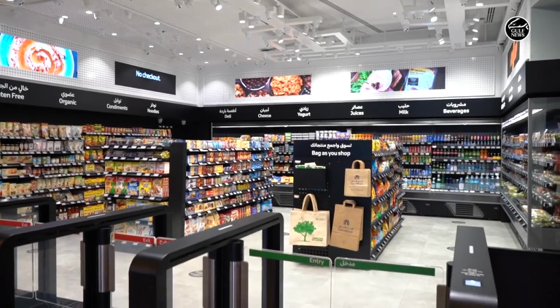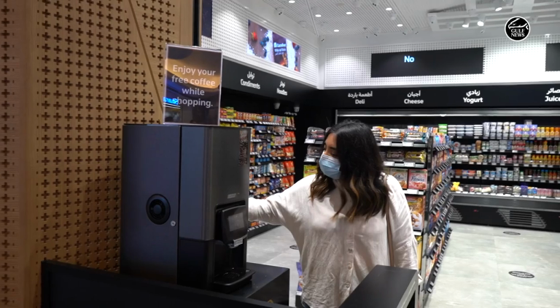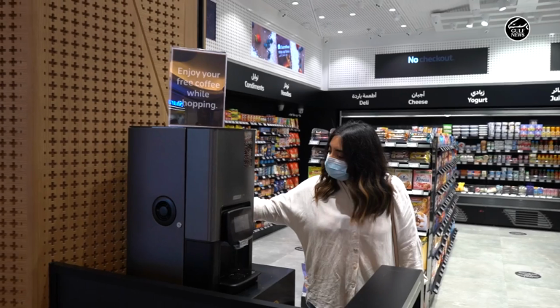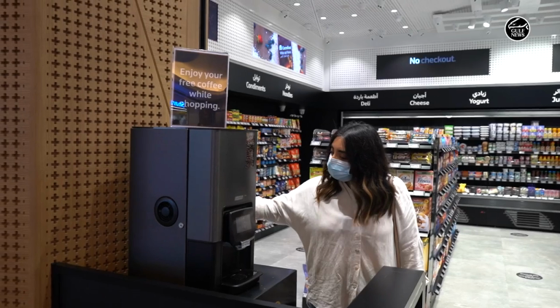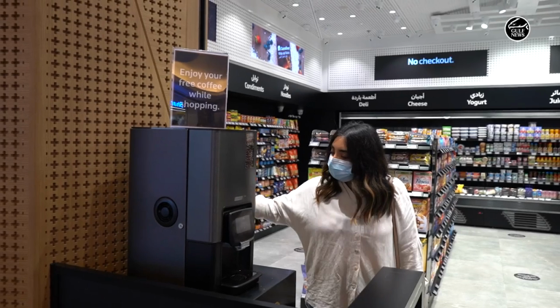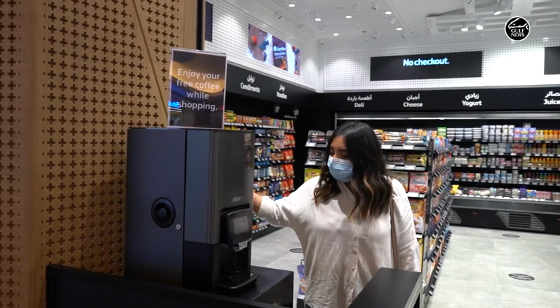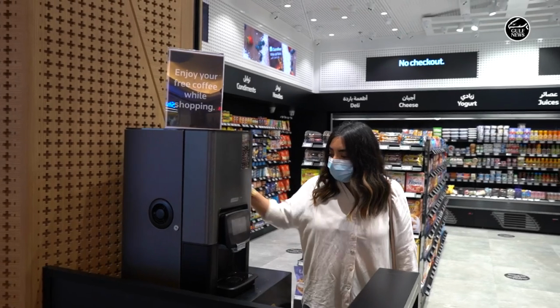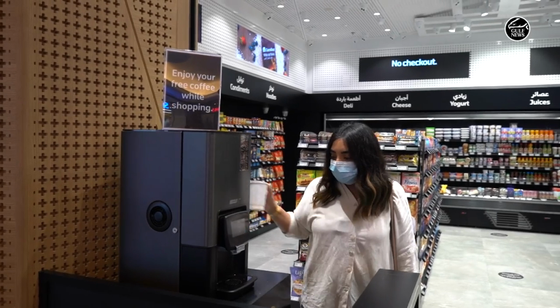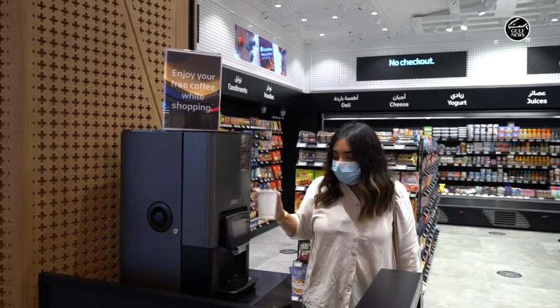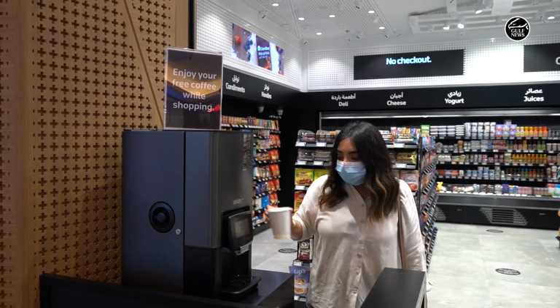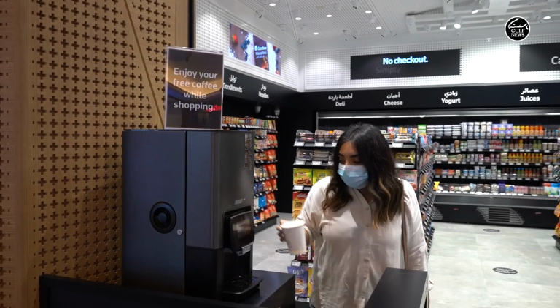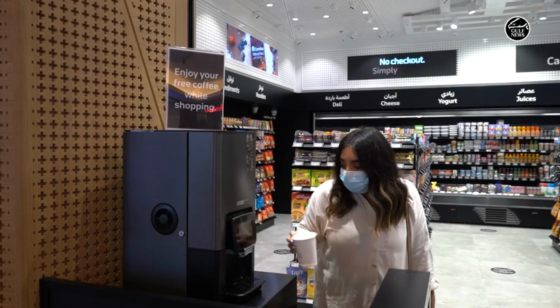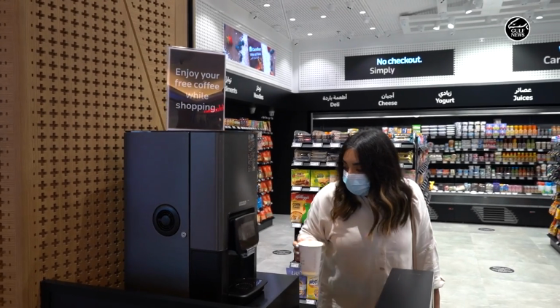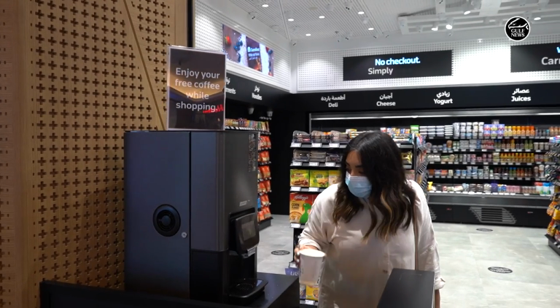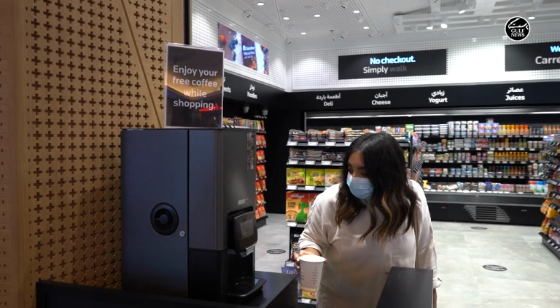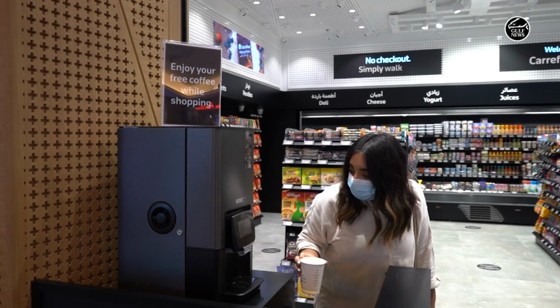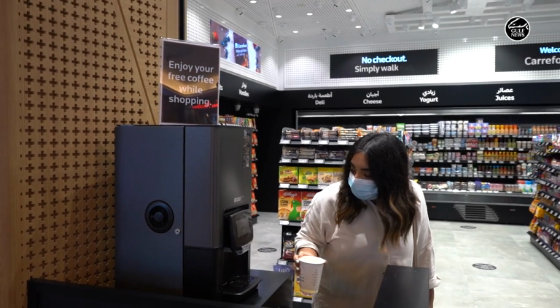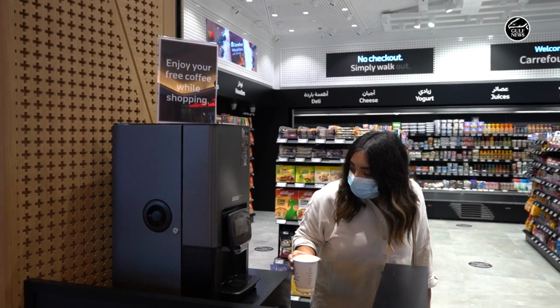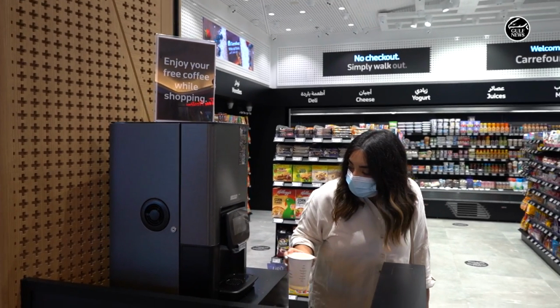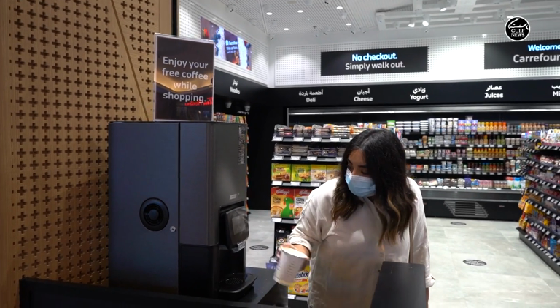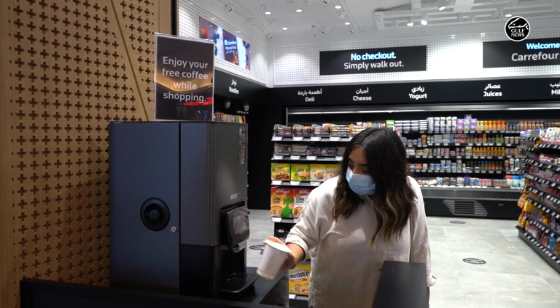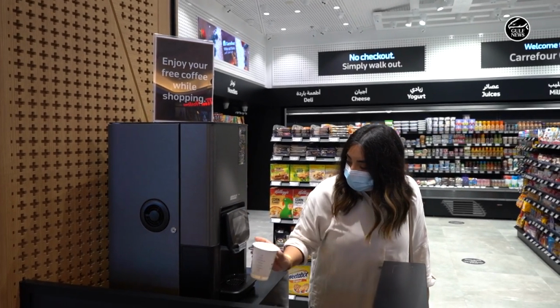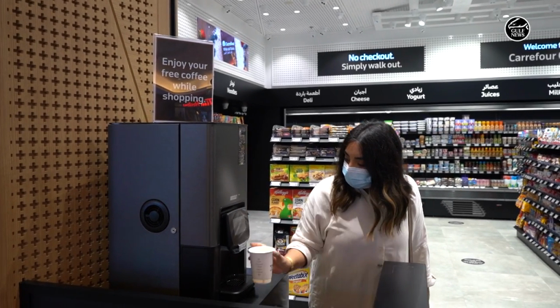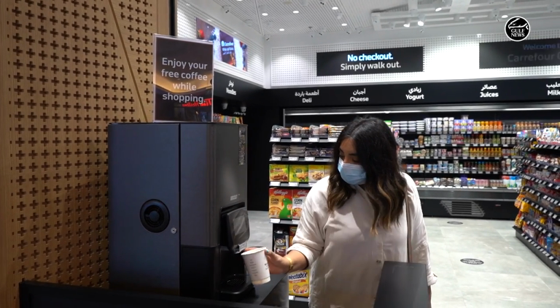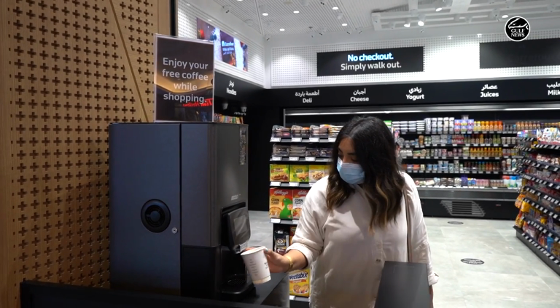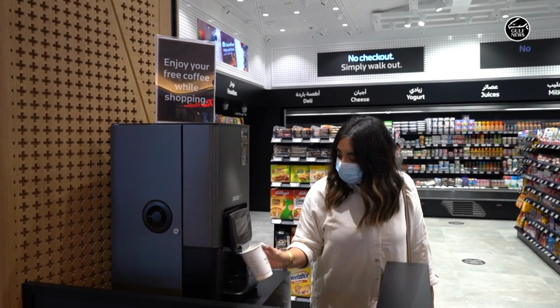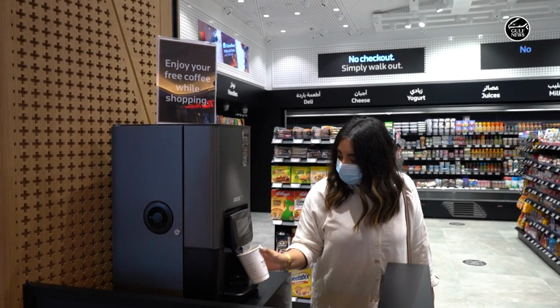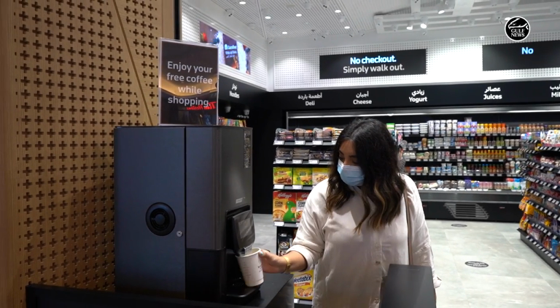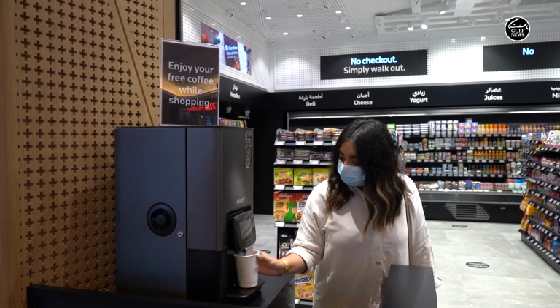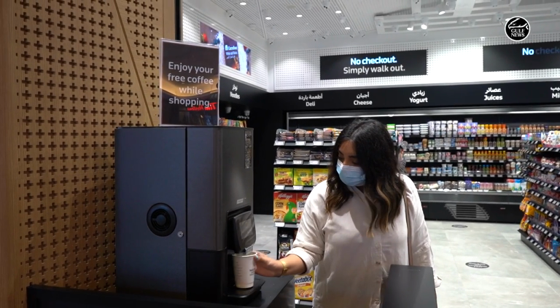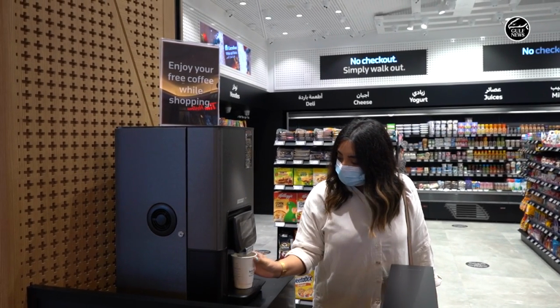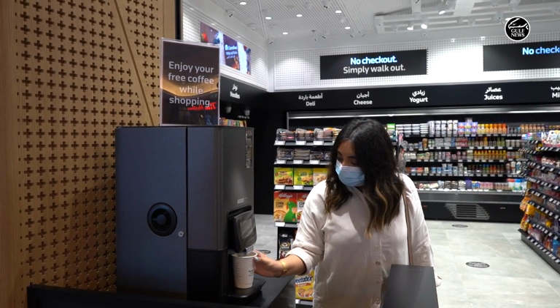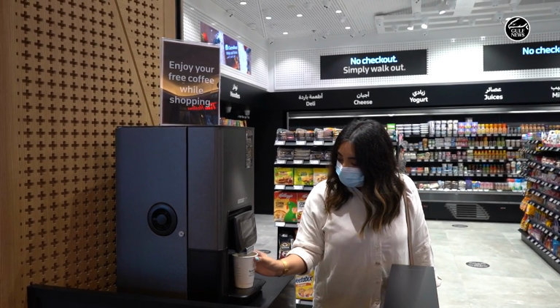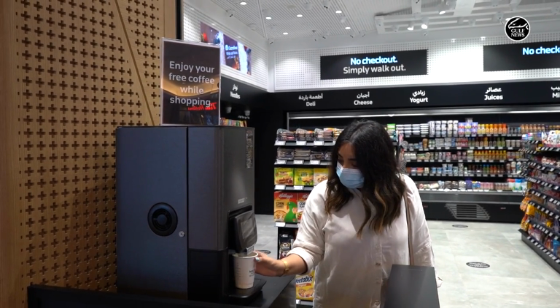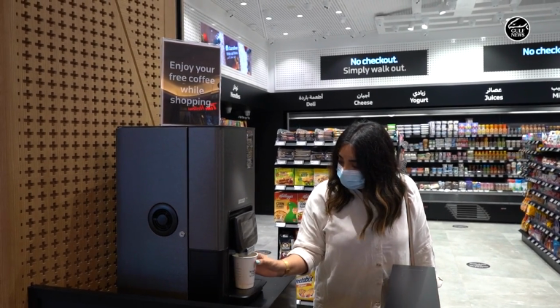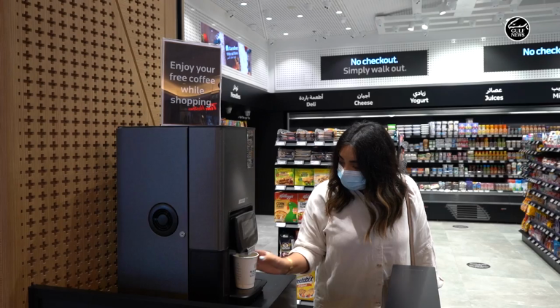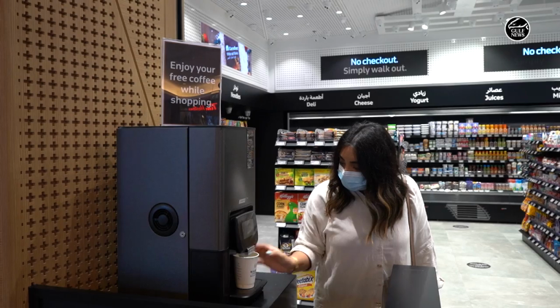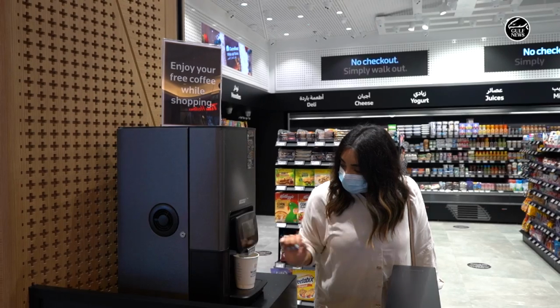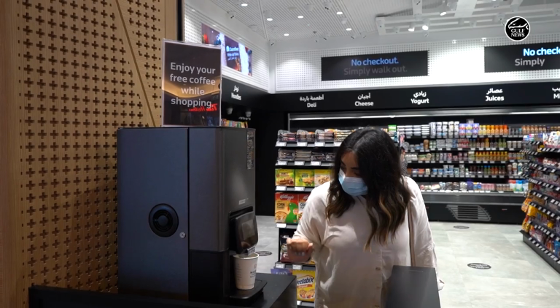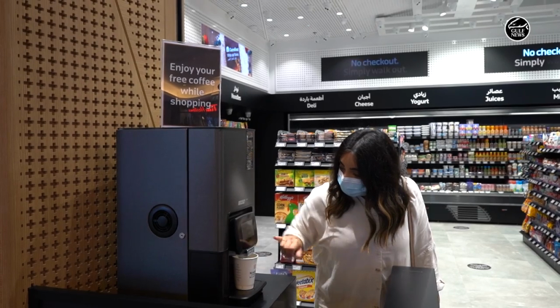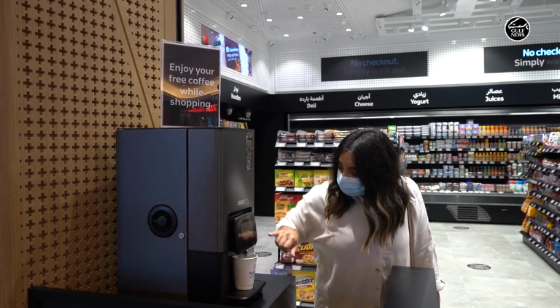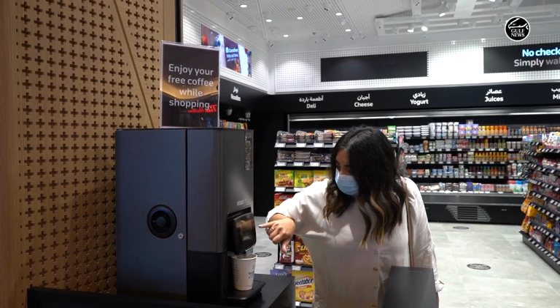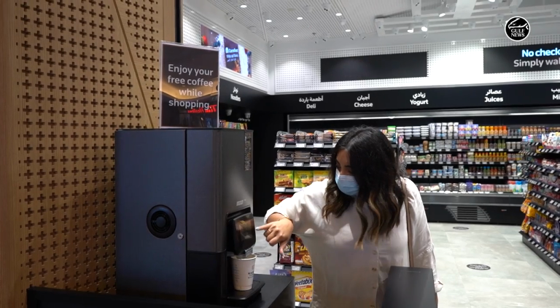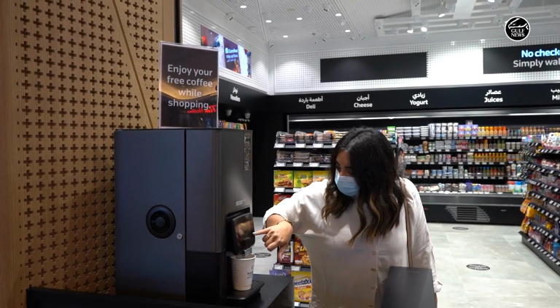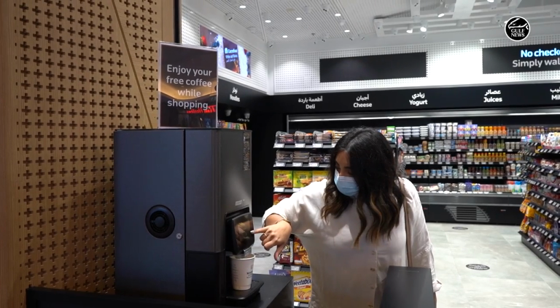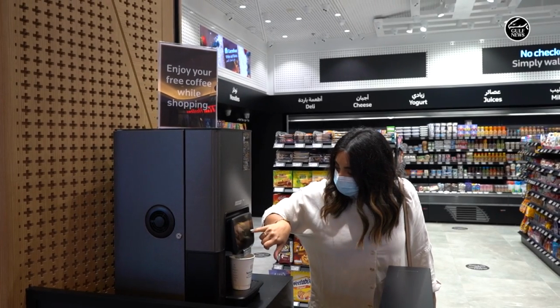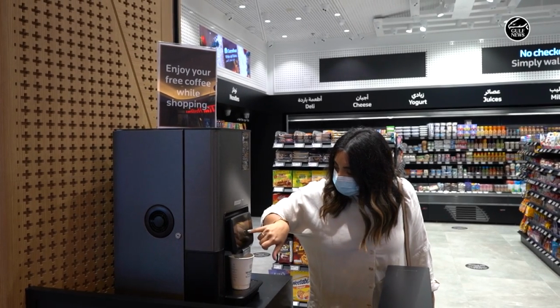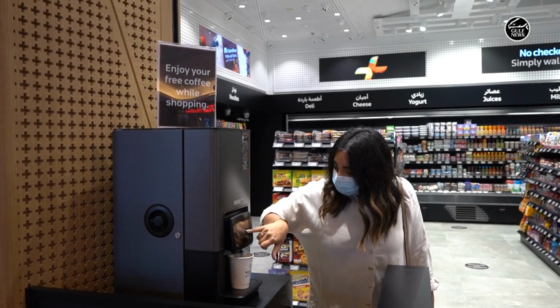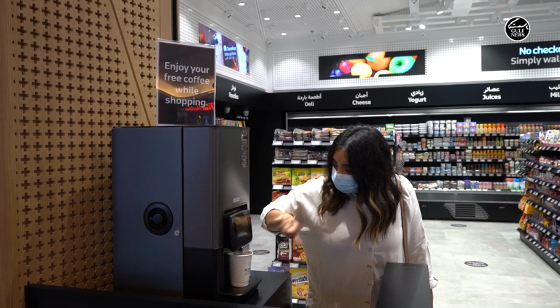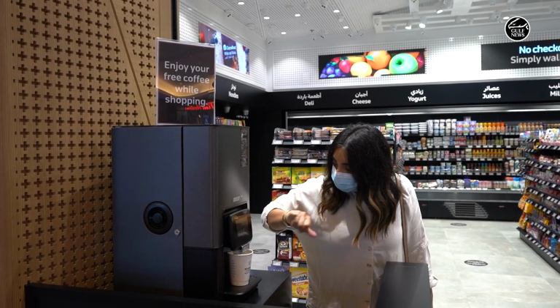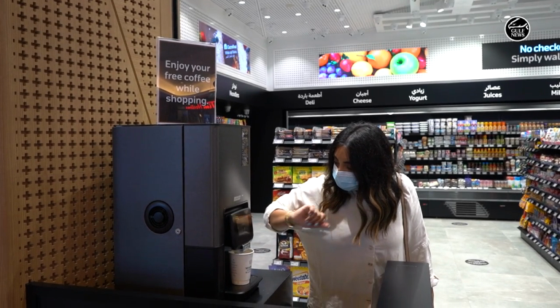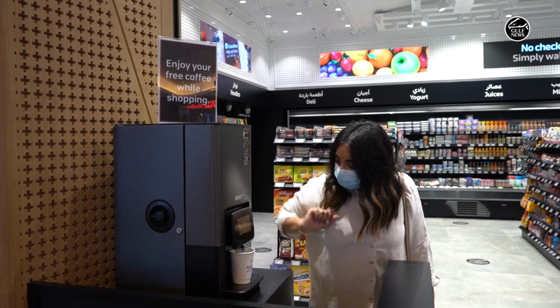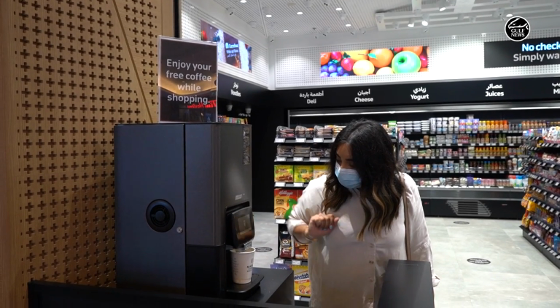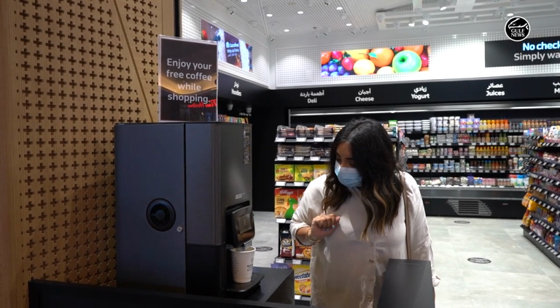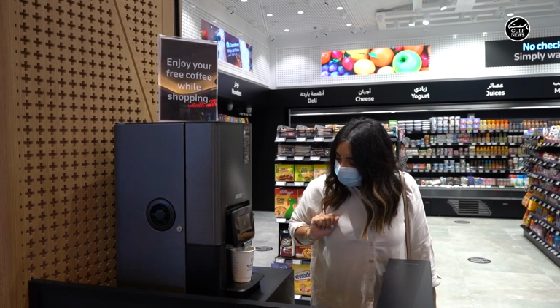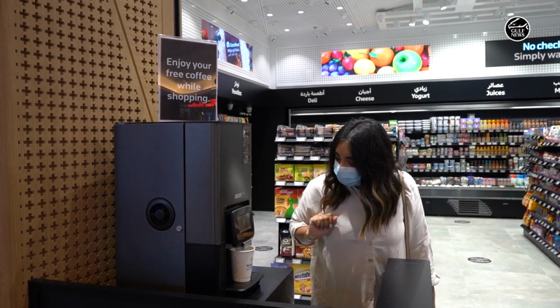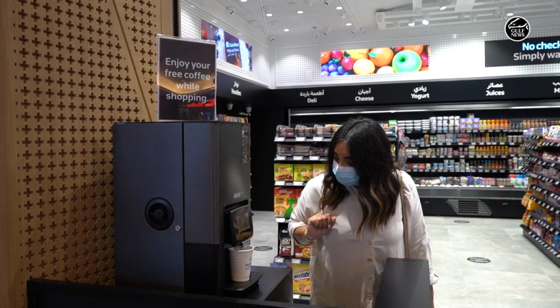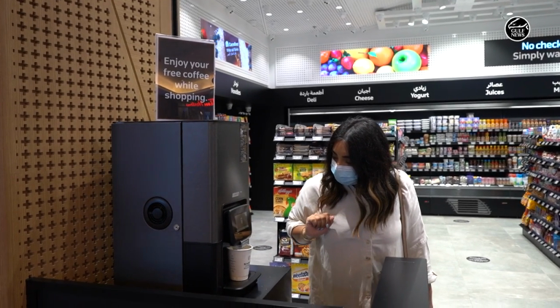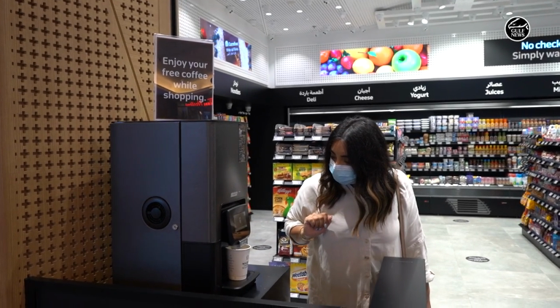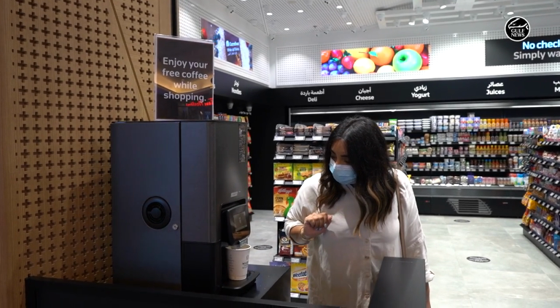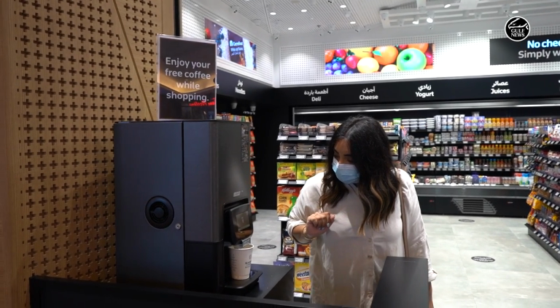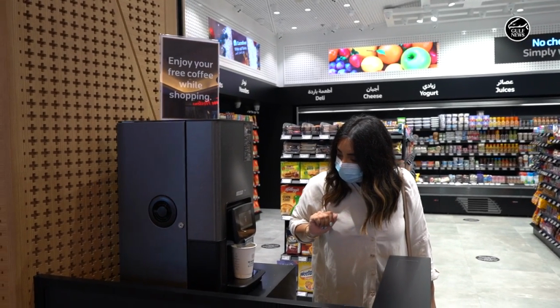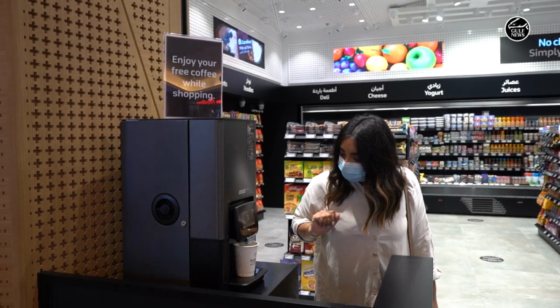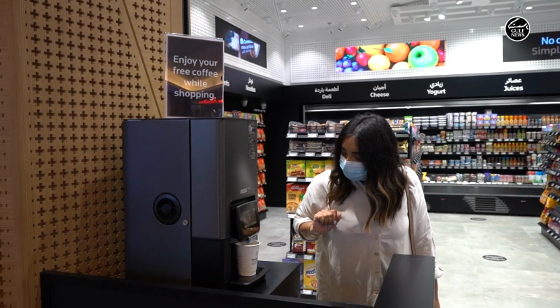Just to add to your experience, they even offer free coffee, so that's great. You can pick that up while leaving.